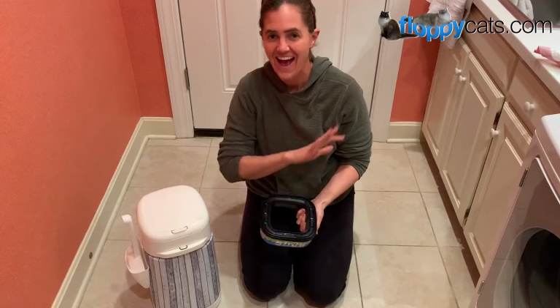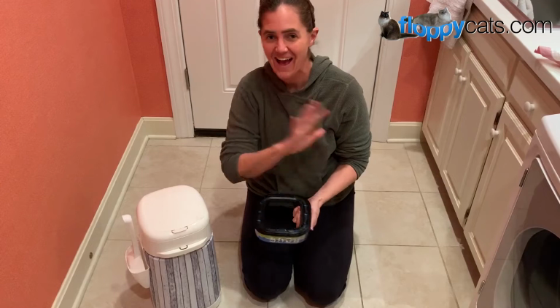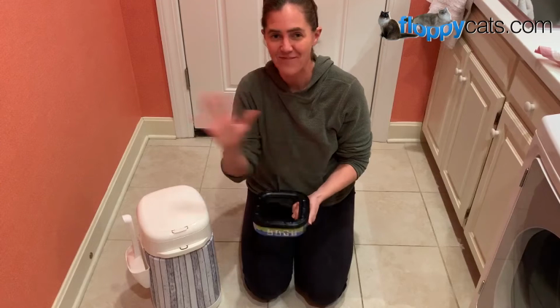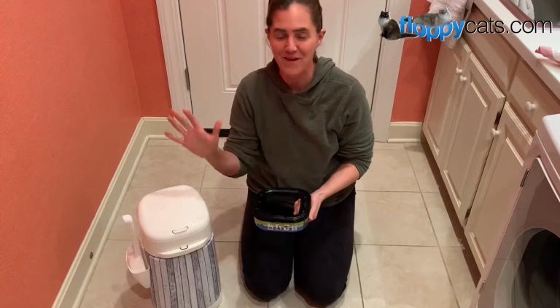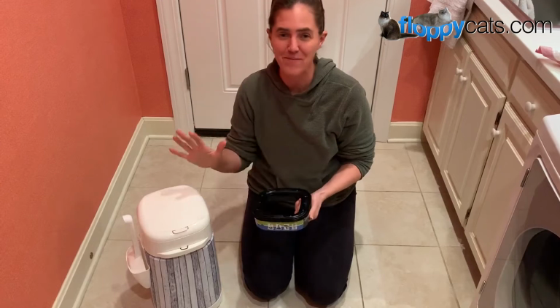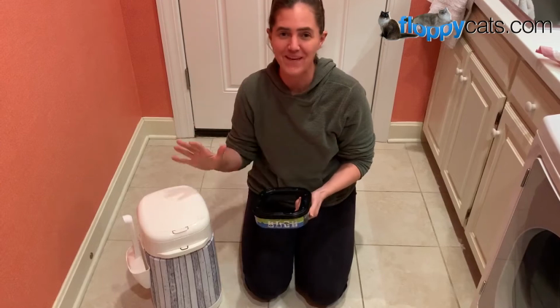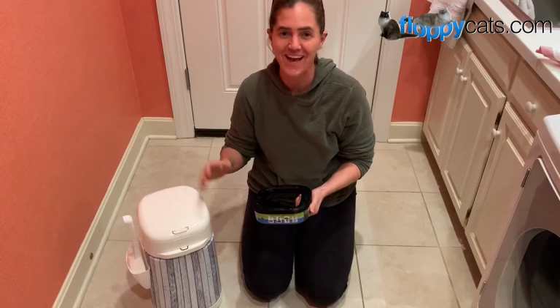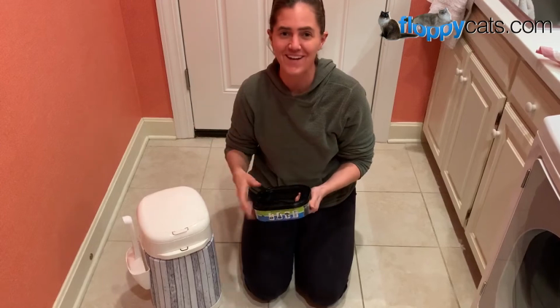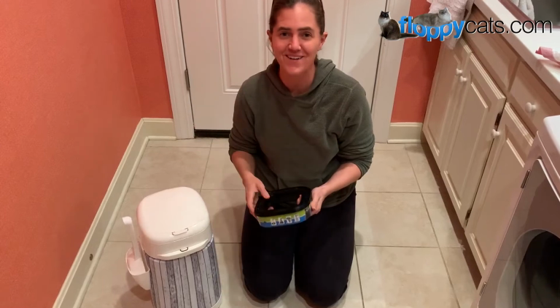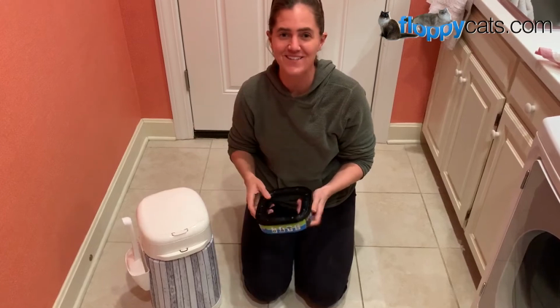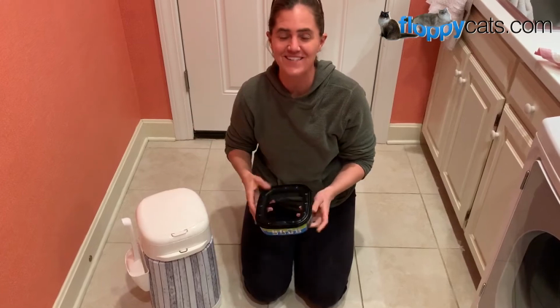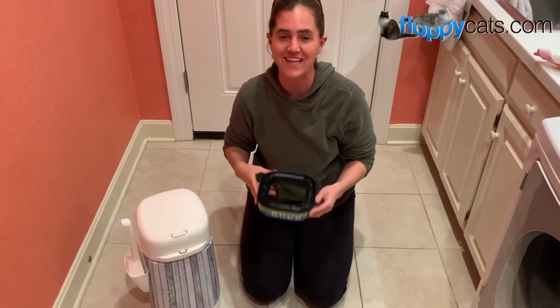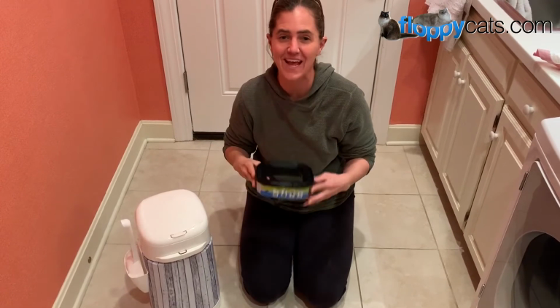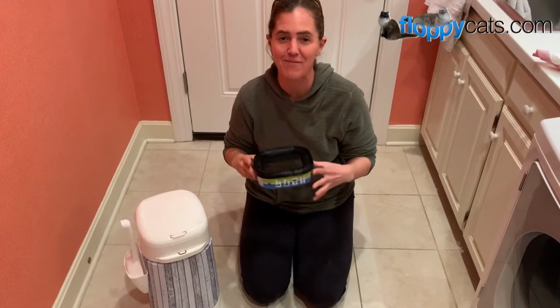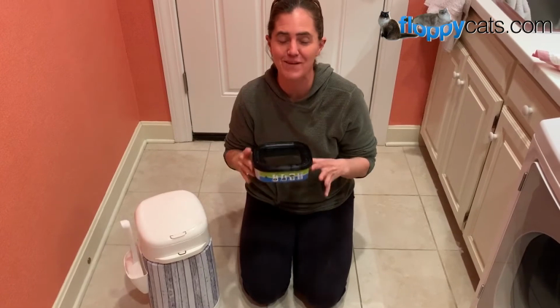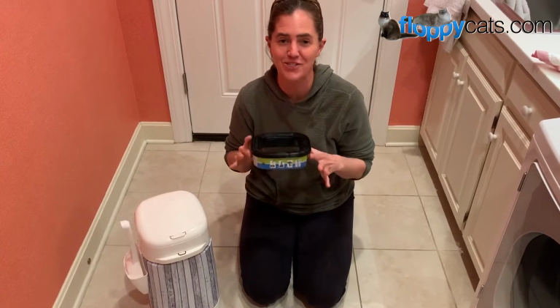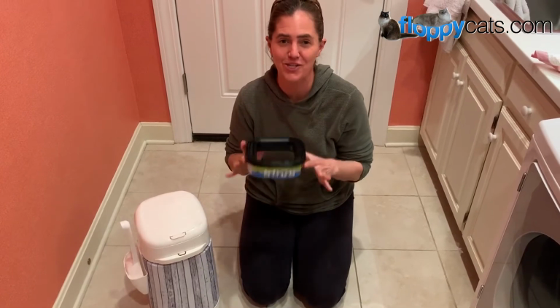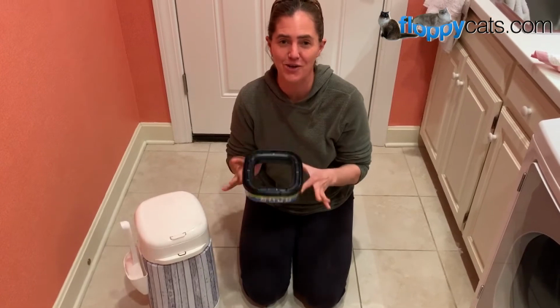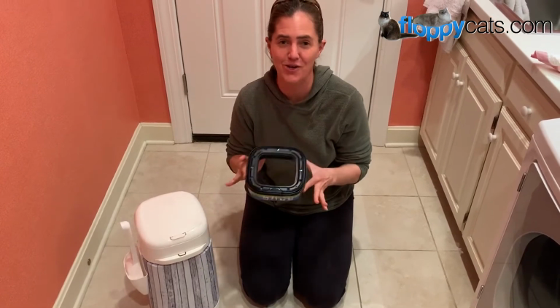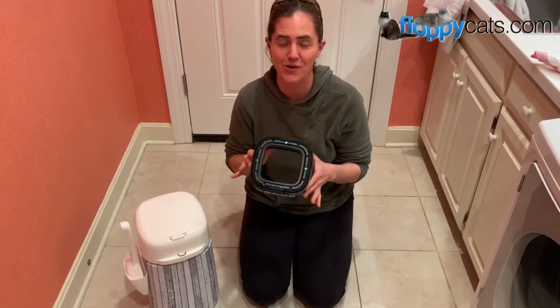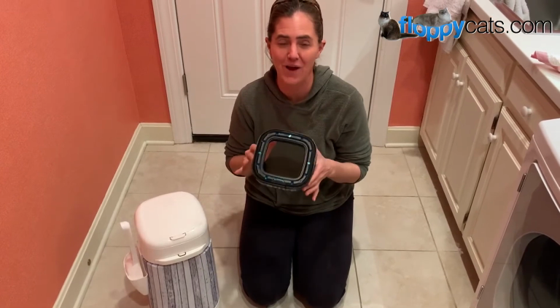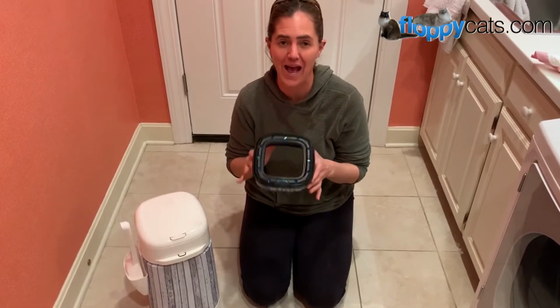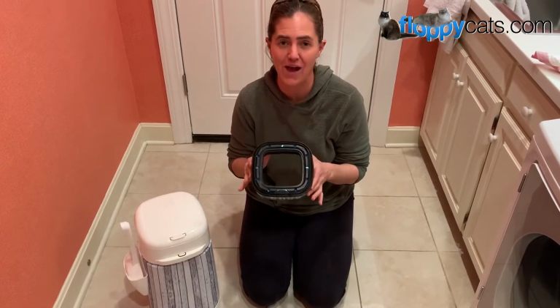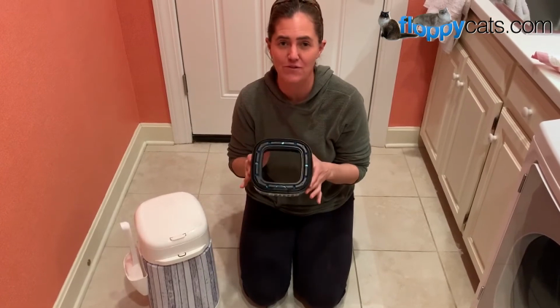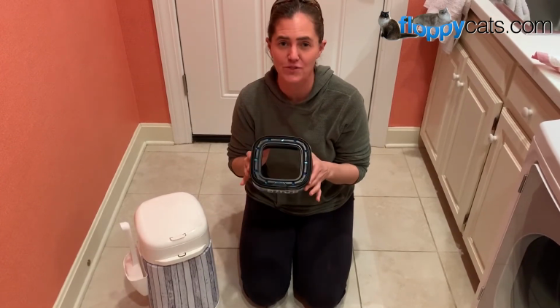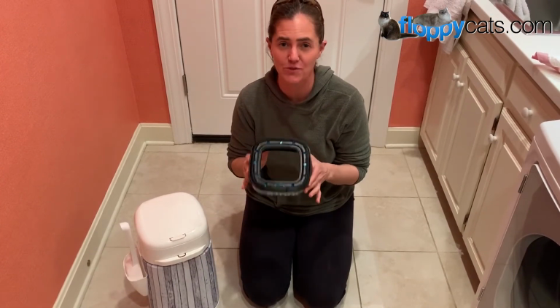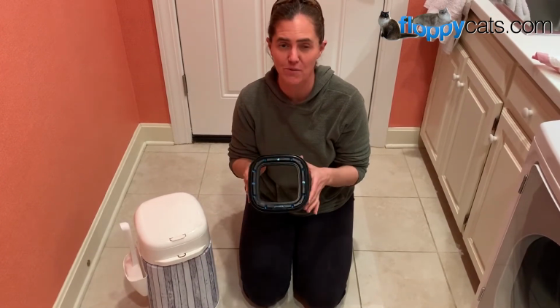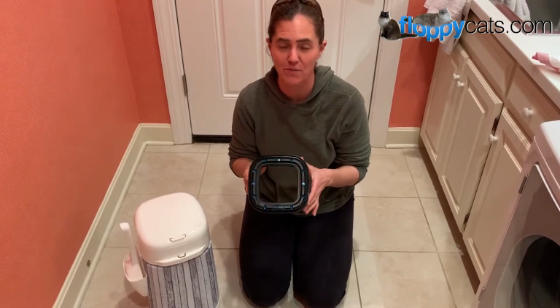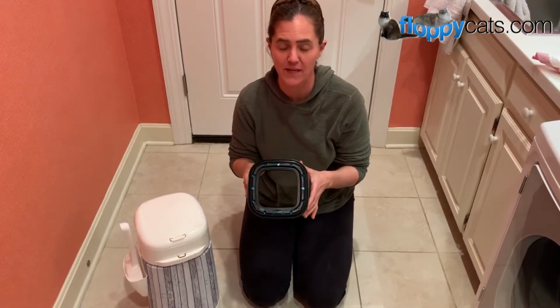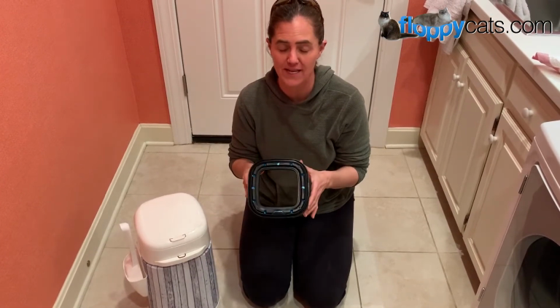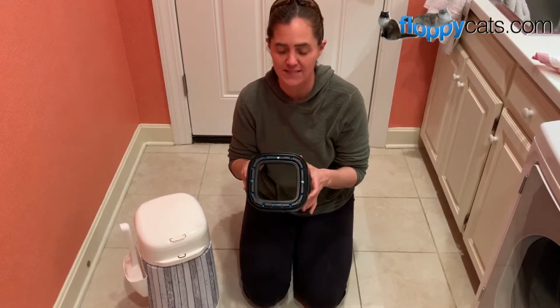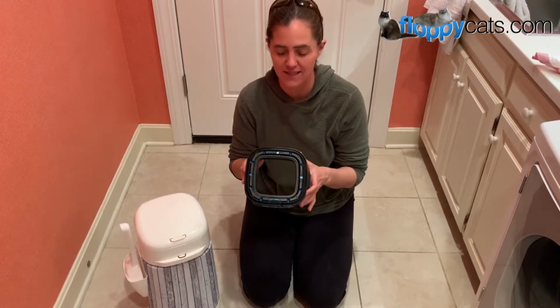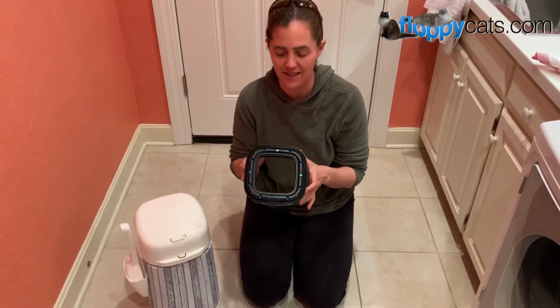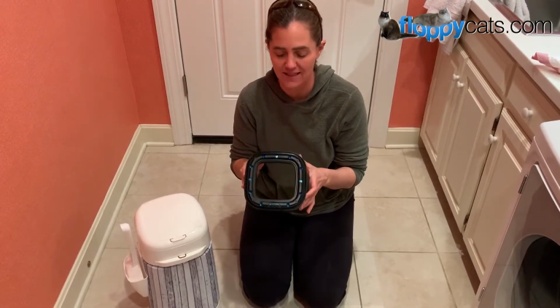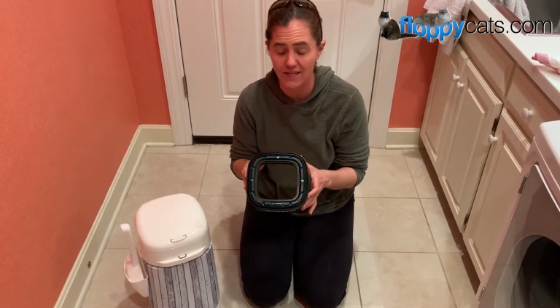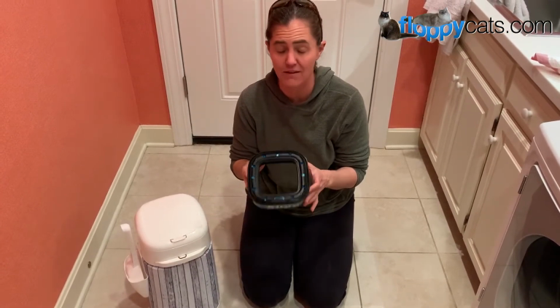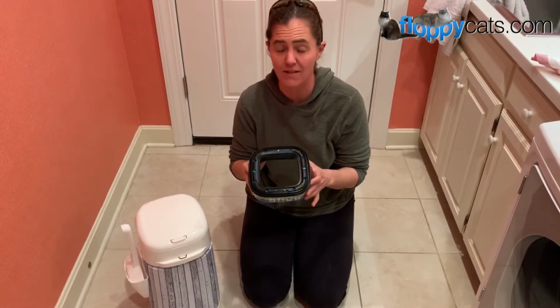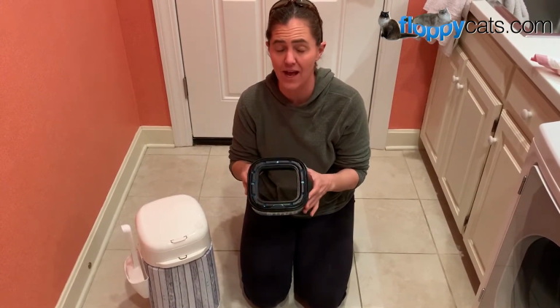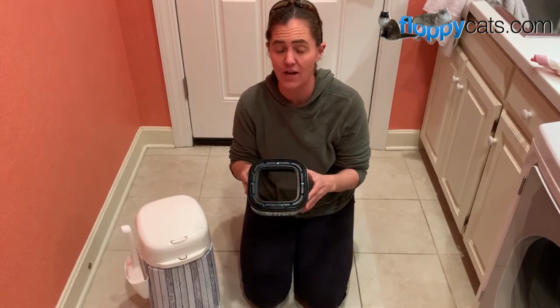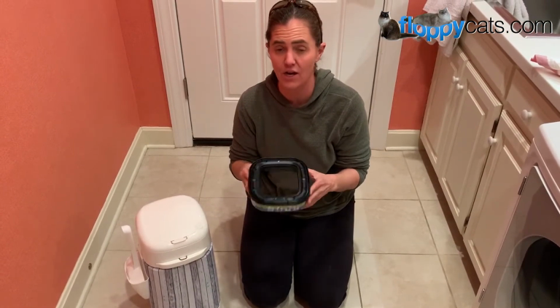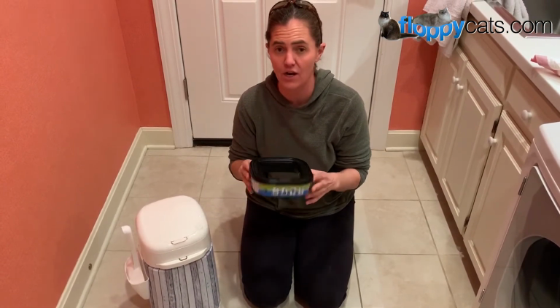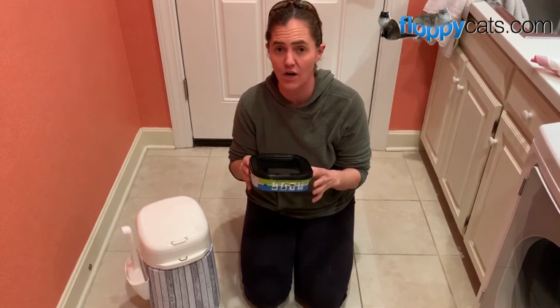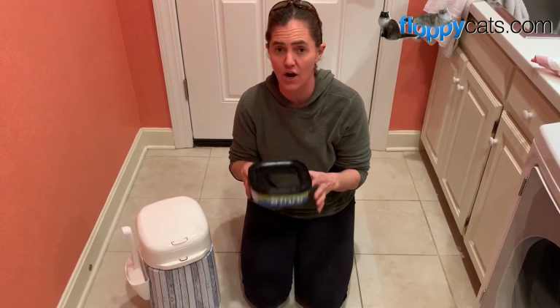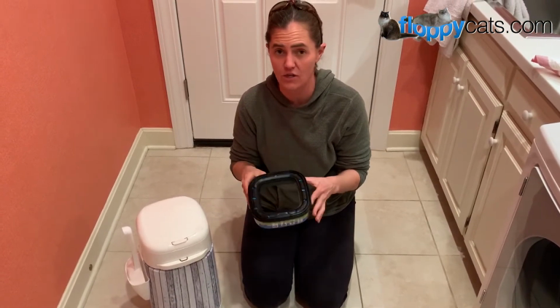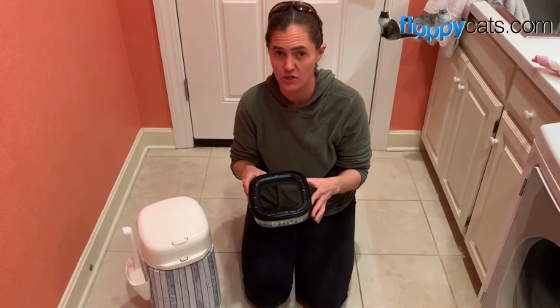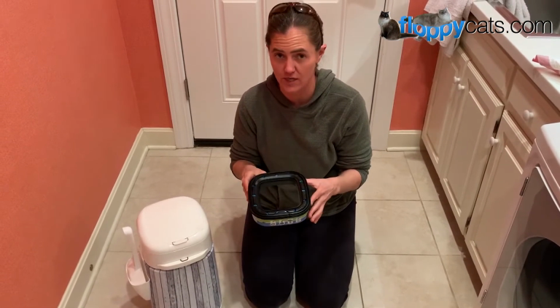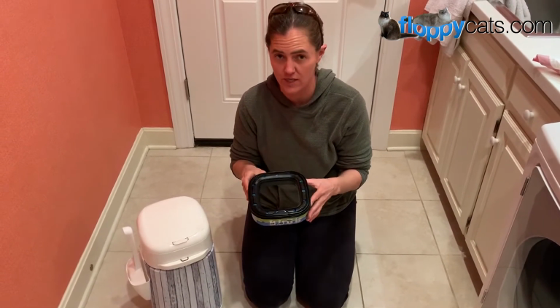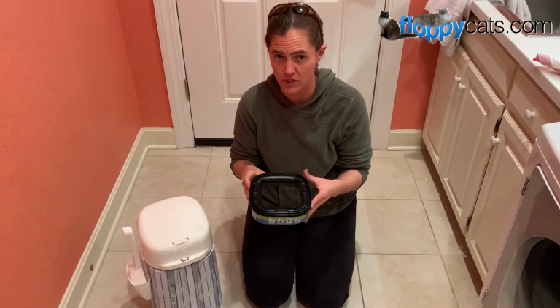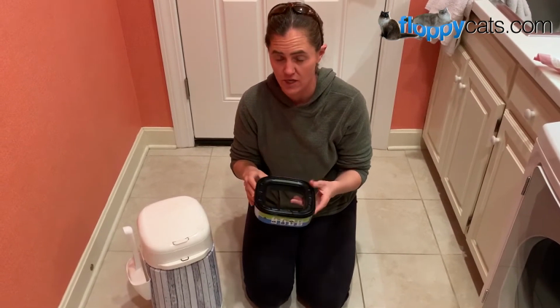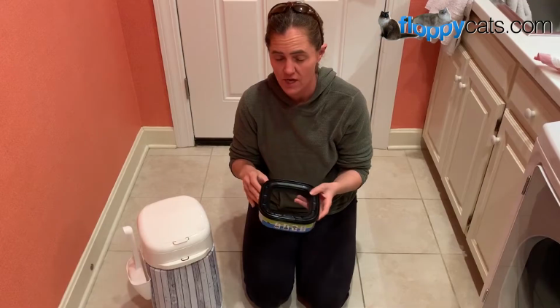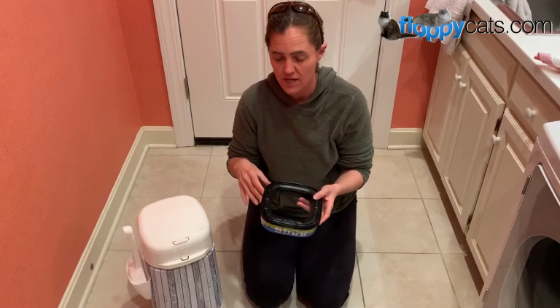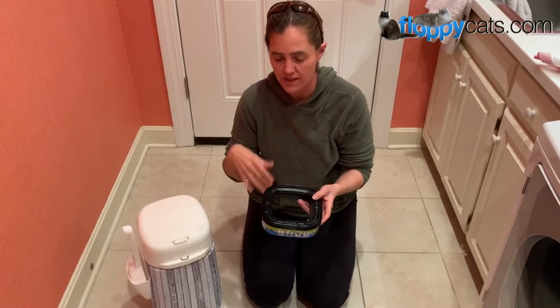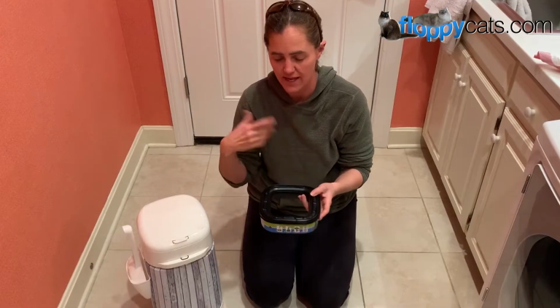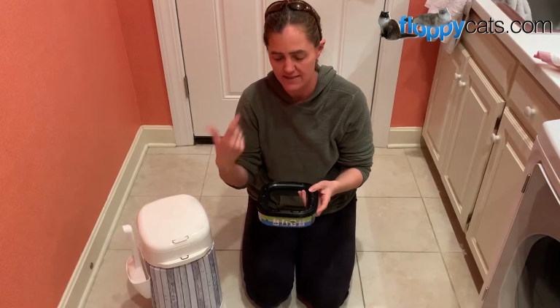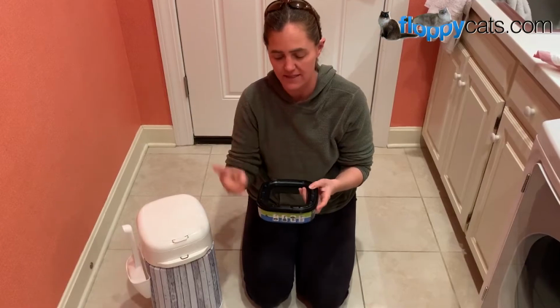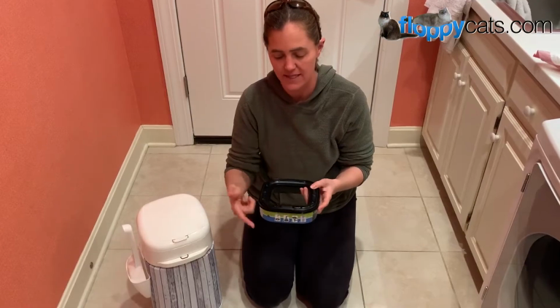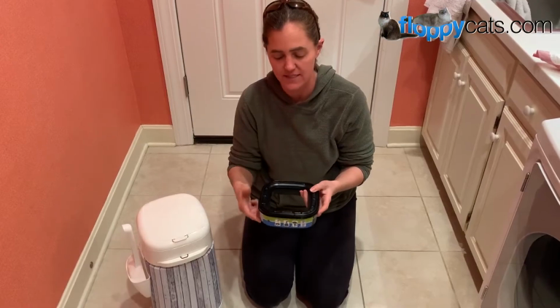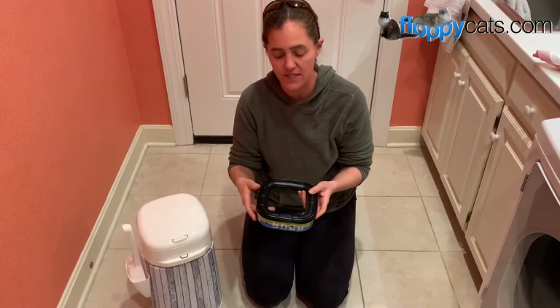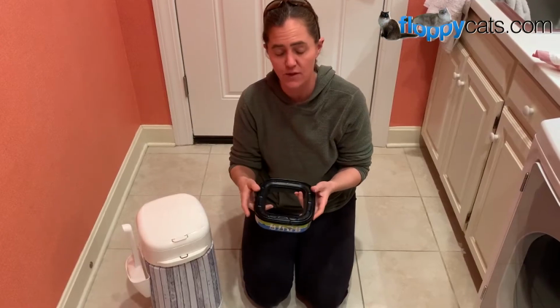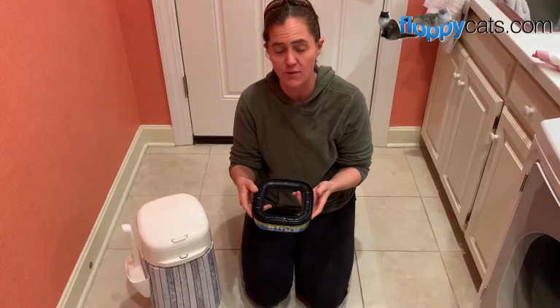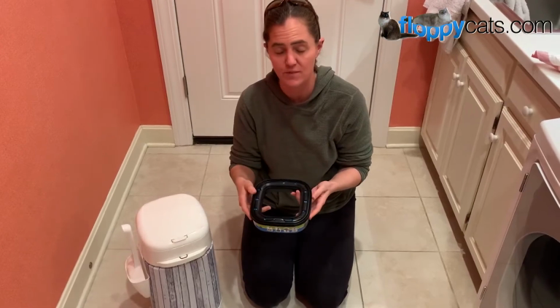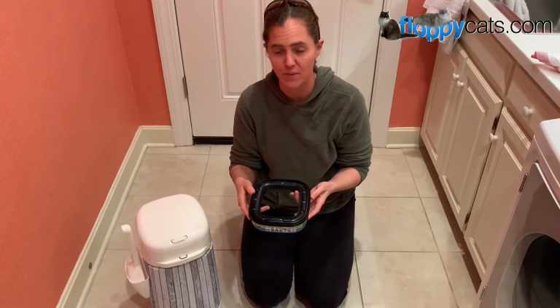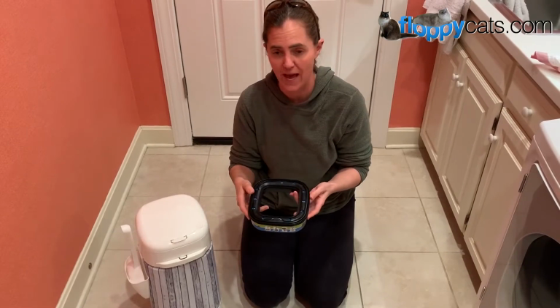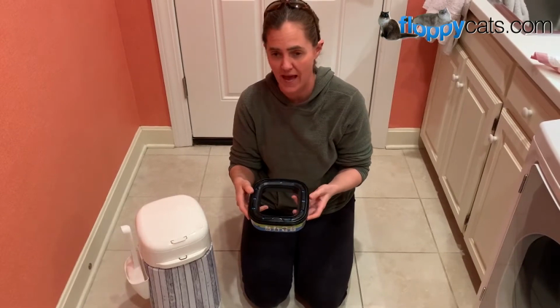Hi FloppyCatters! Today I'm going to show you how to replace the litter locker cartridge that has the continuous bag.